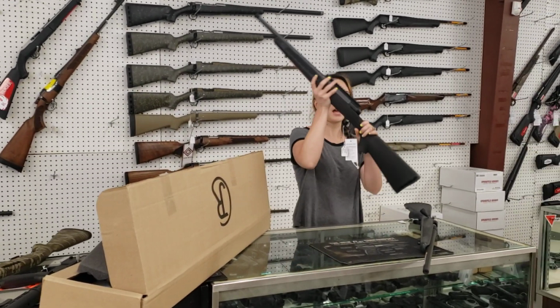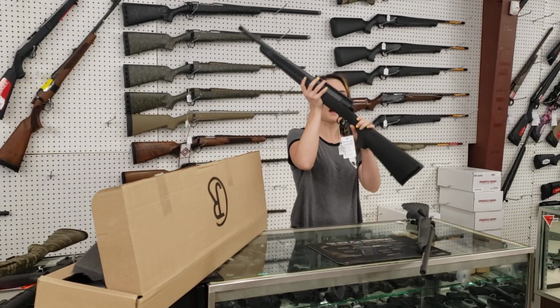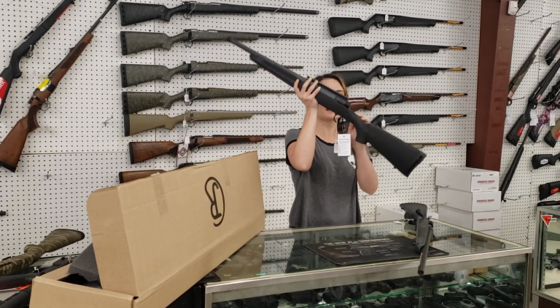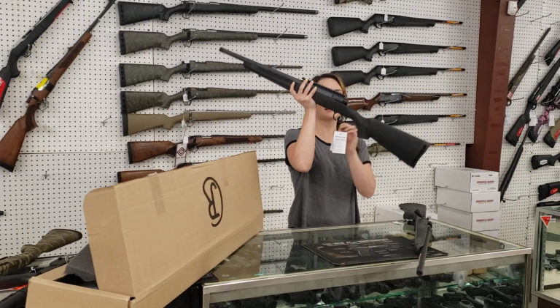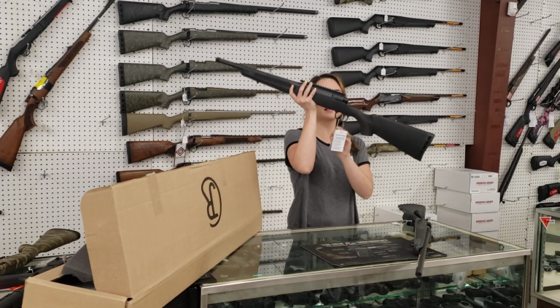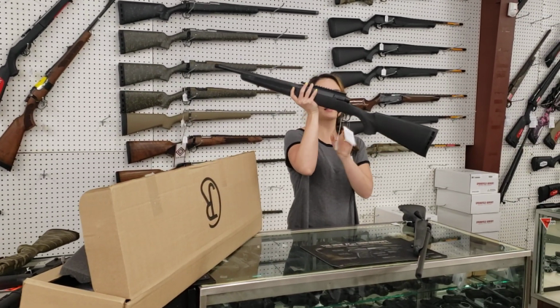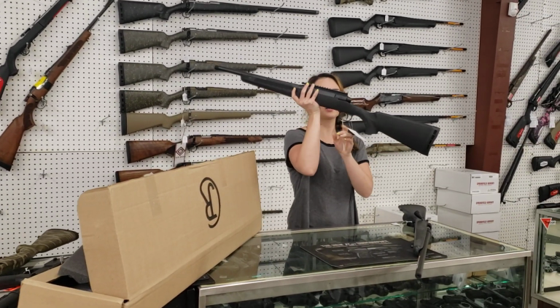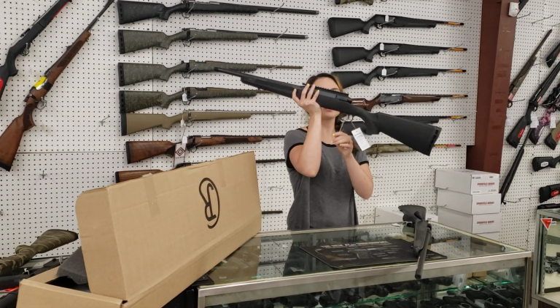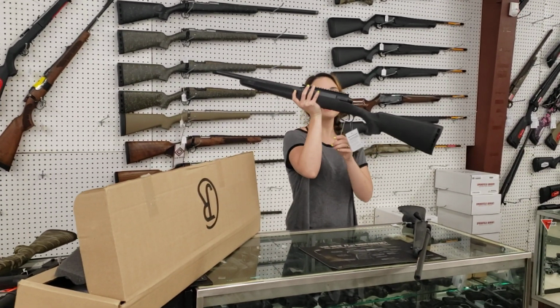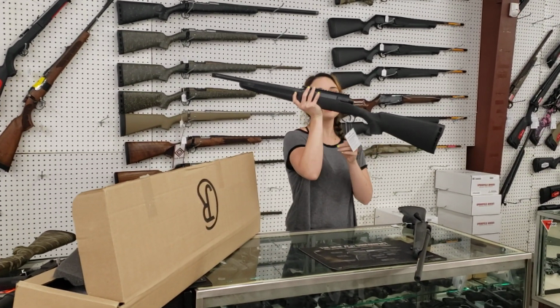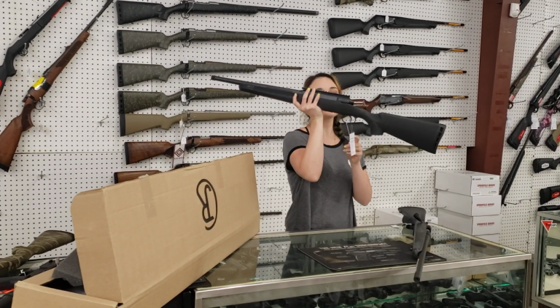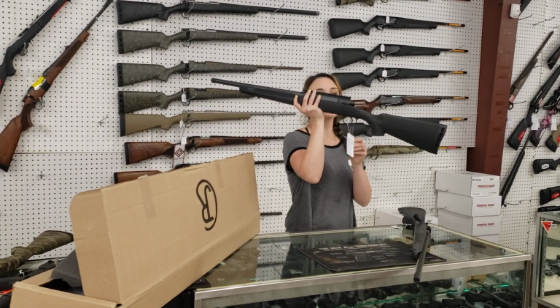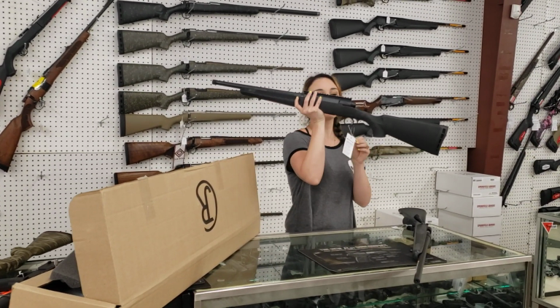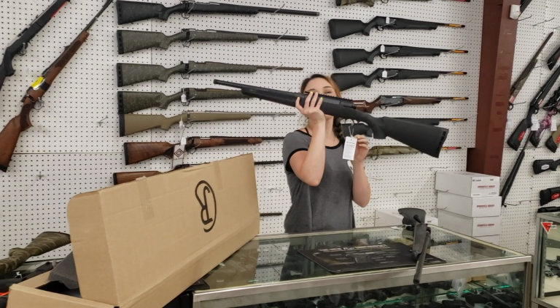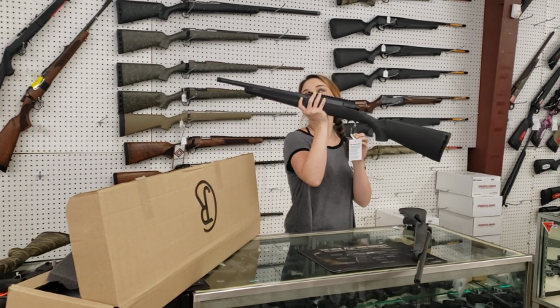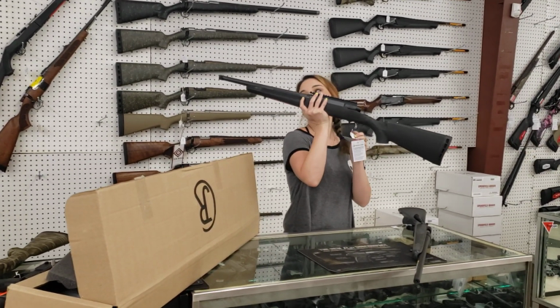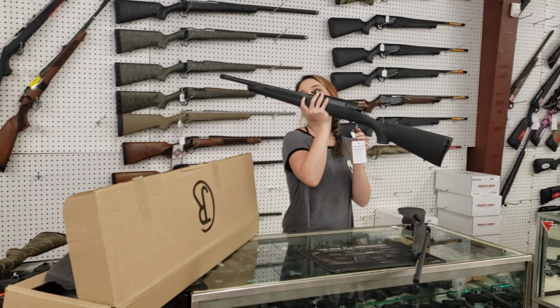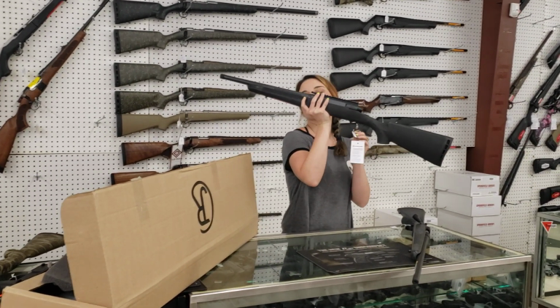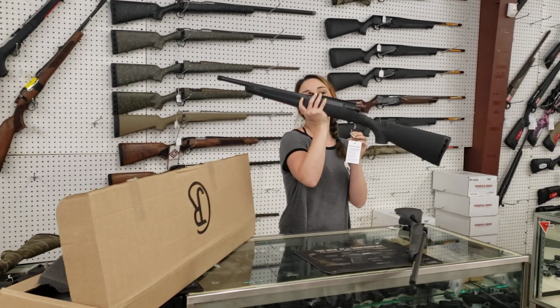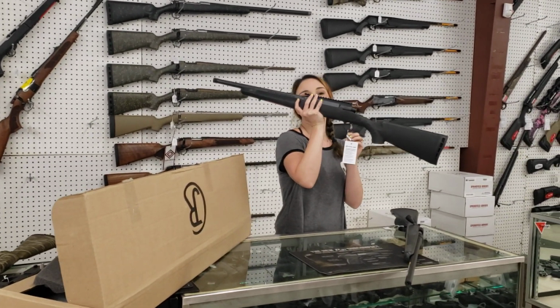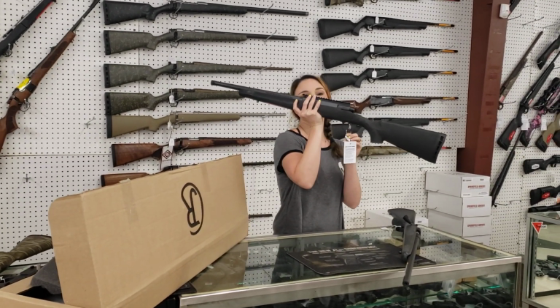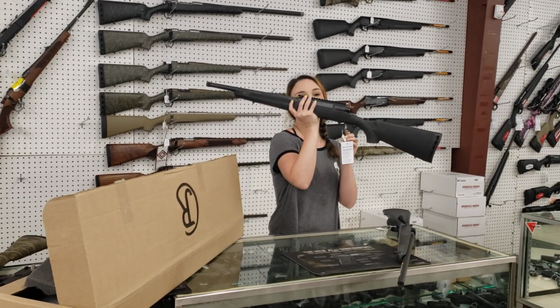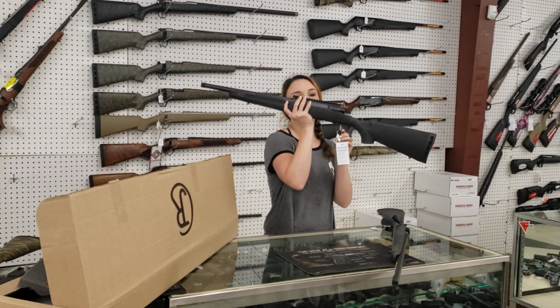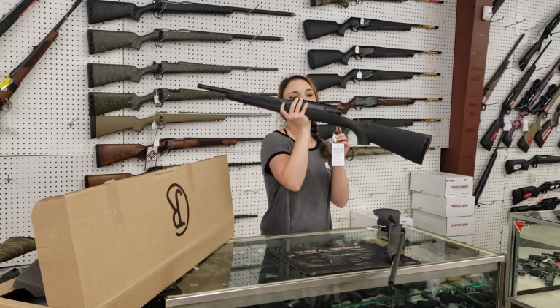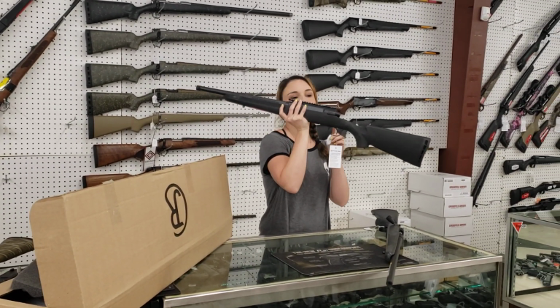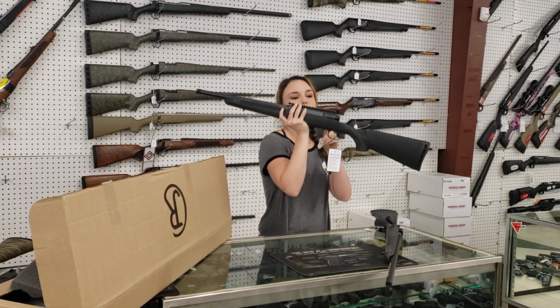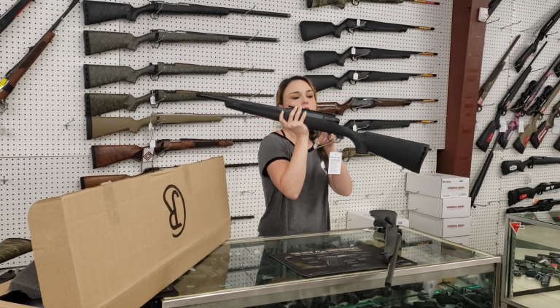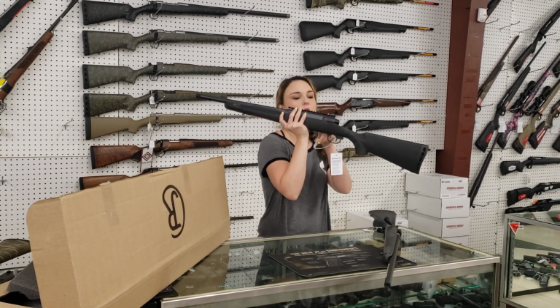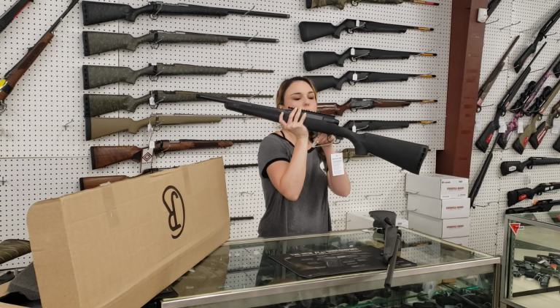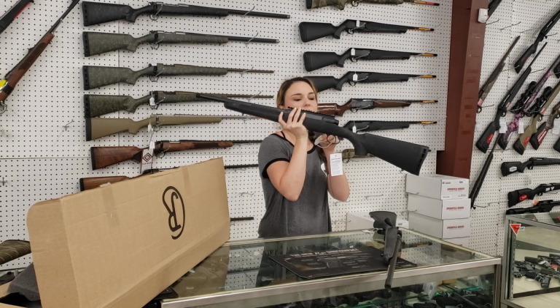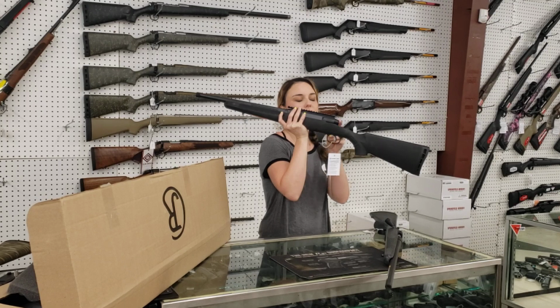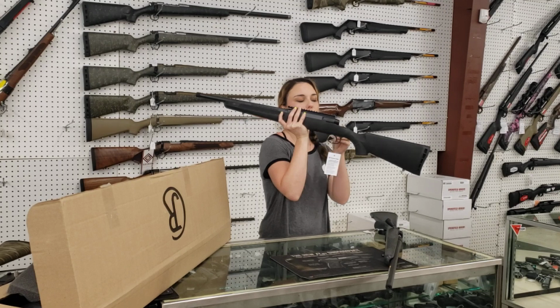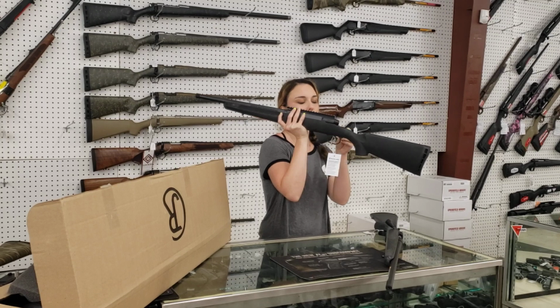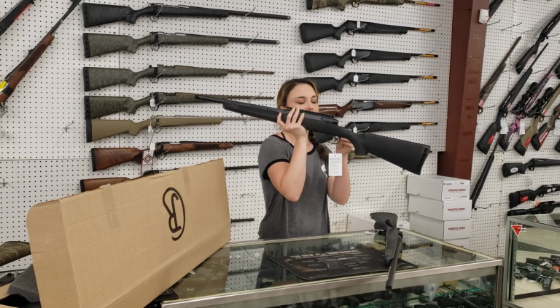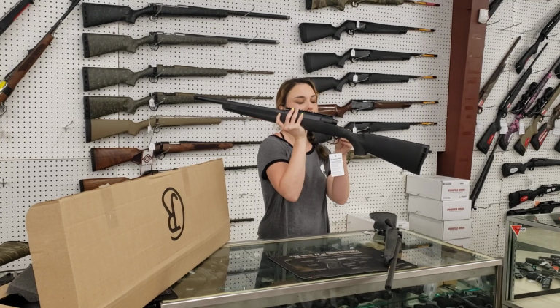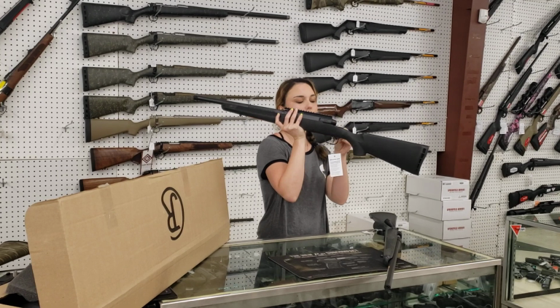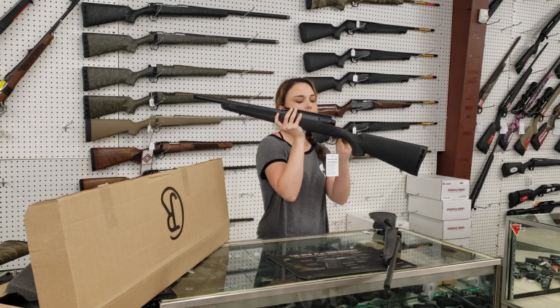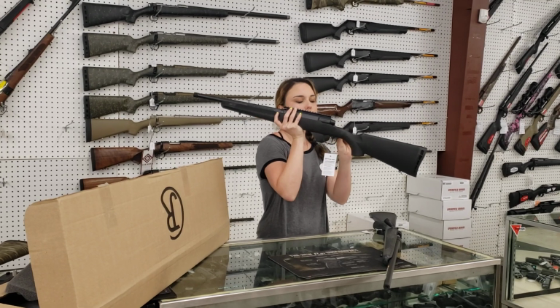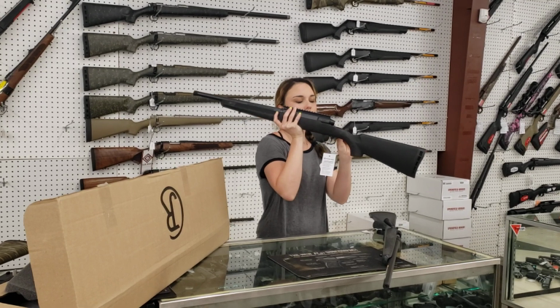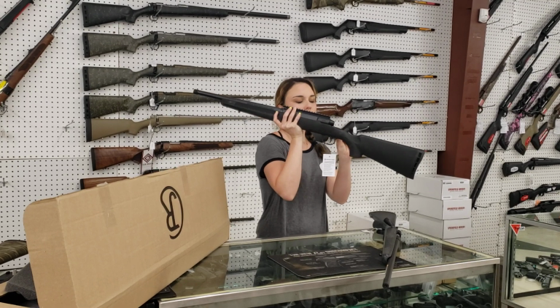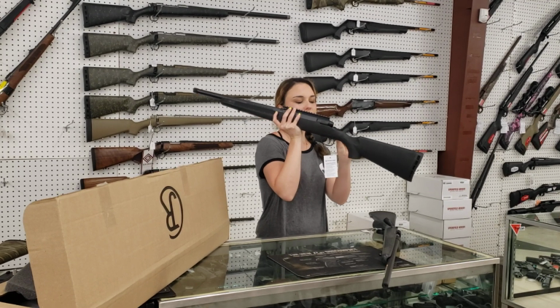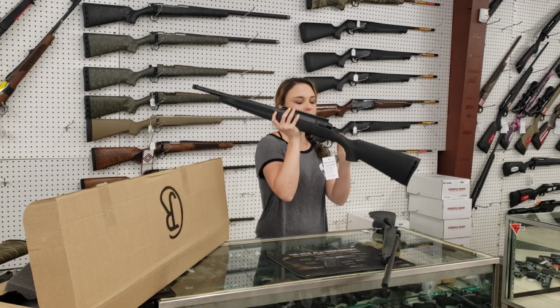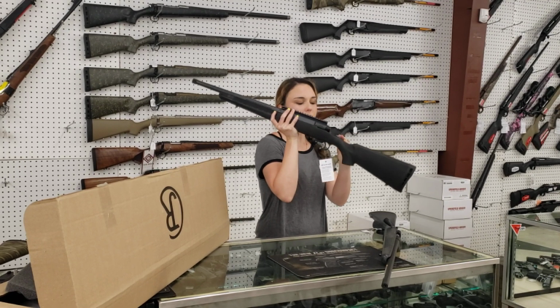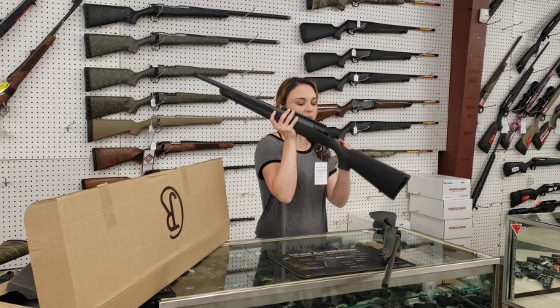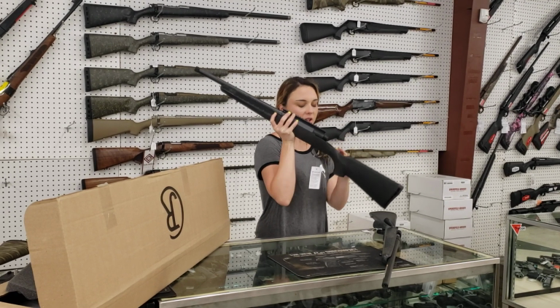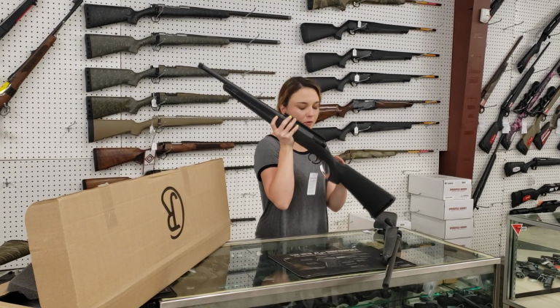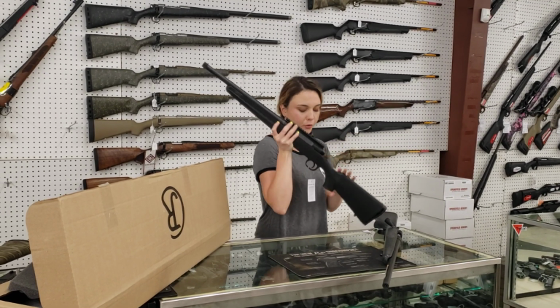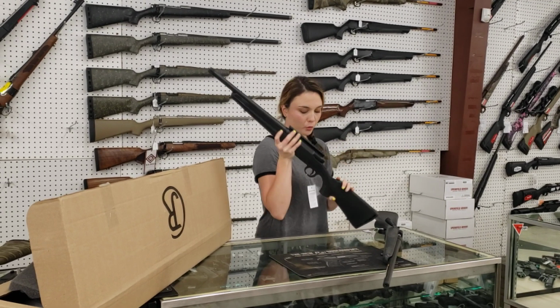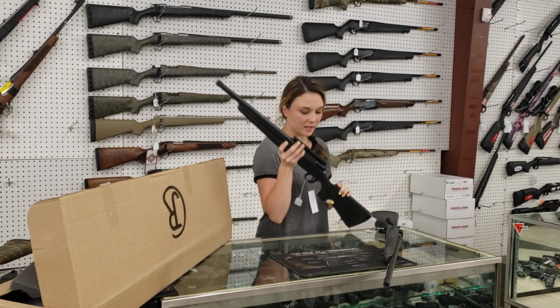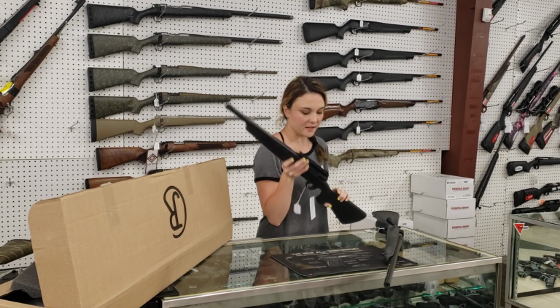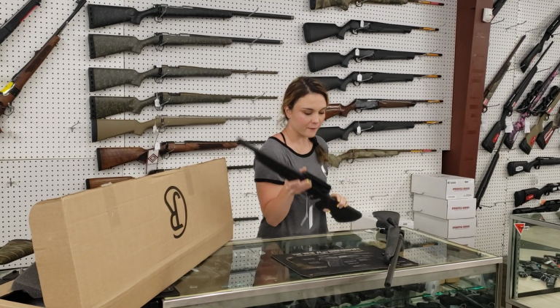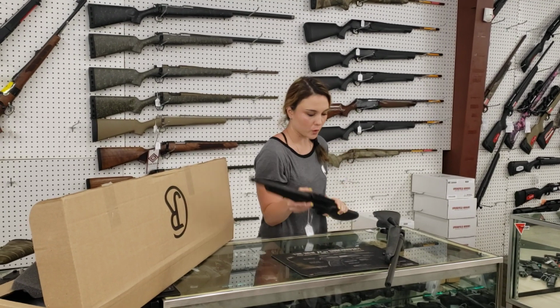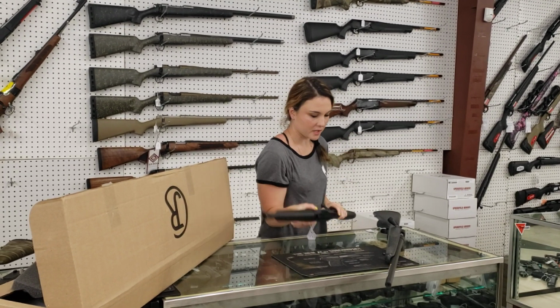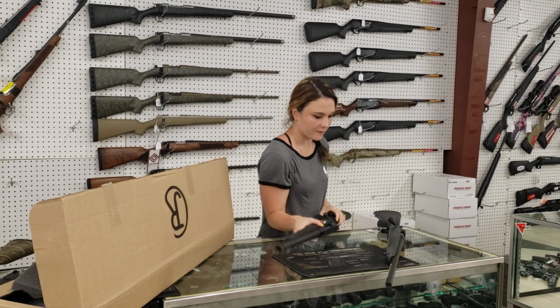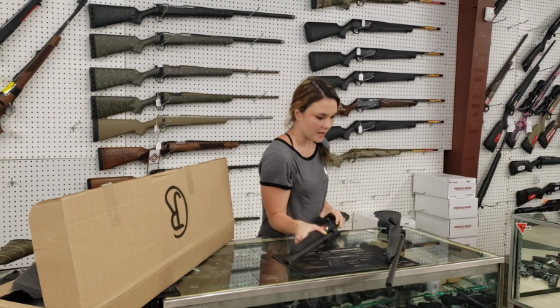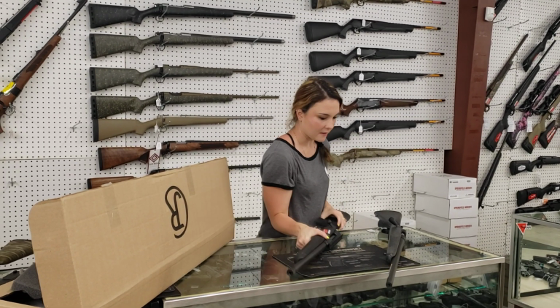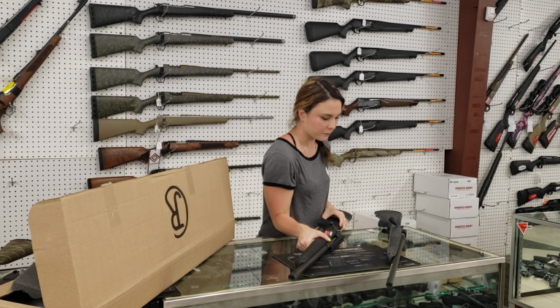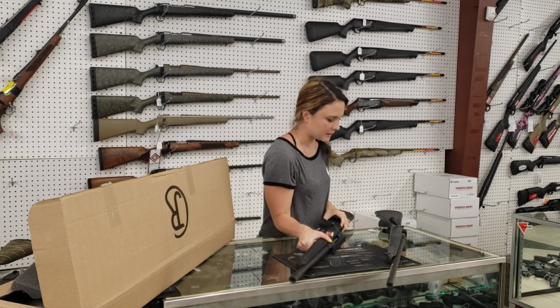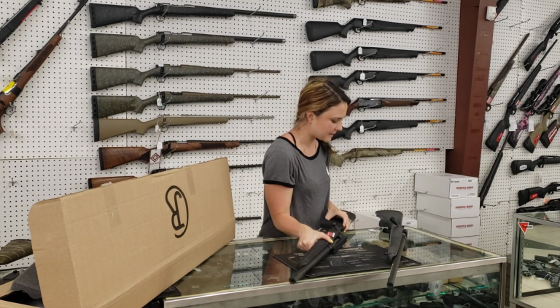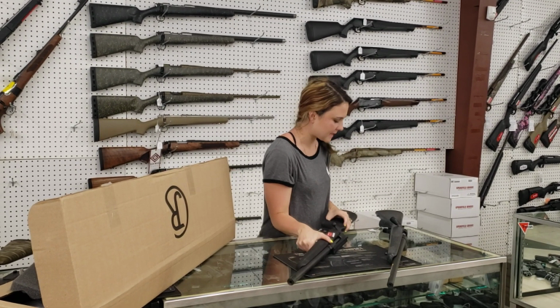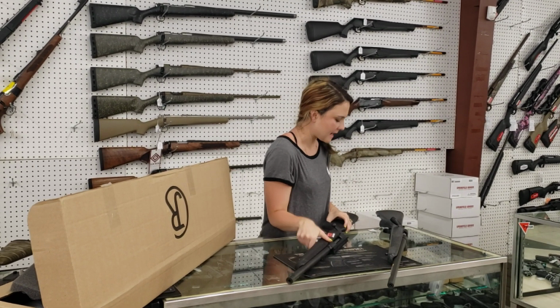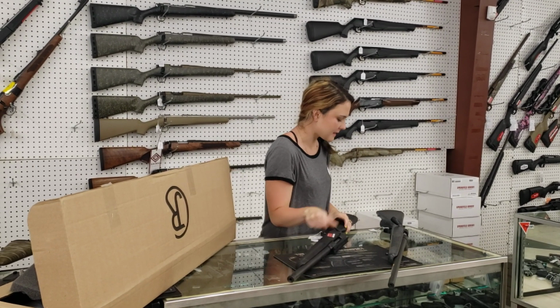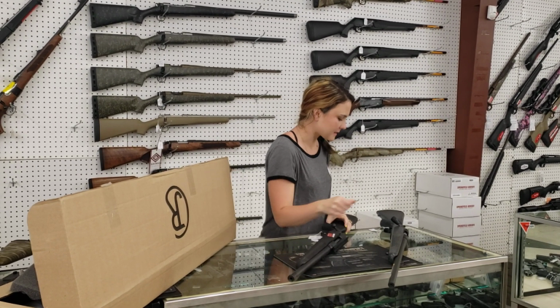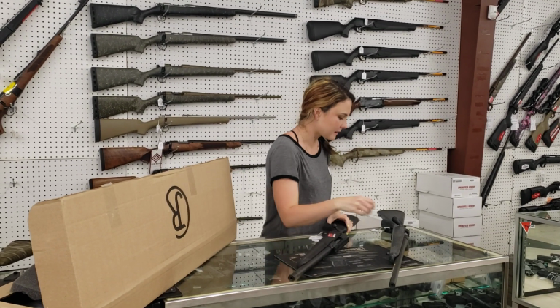Savage Axis, 300 Blackout, she's just threaded with the rail, she's going to be 345 plus tax.